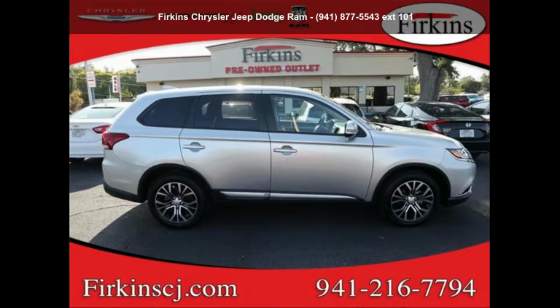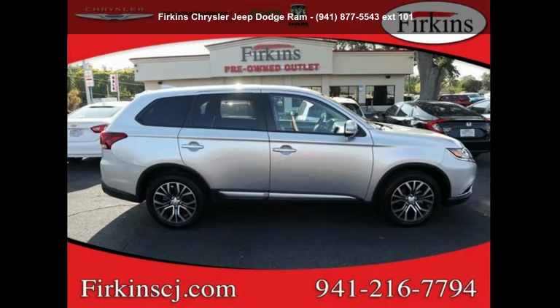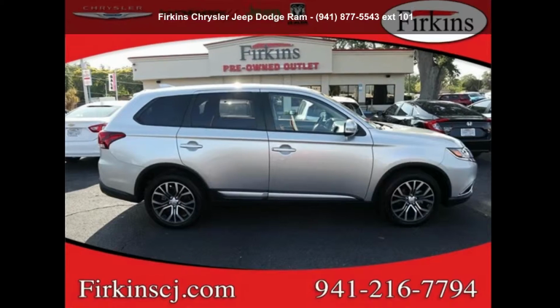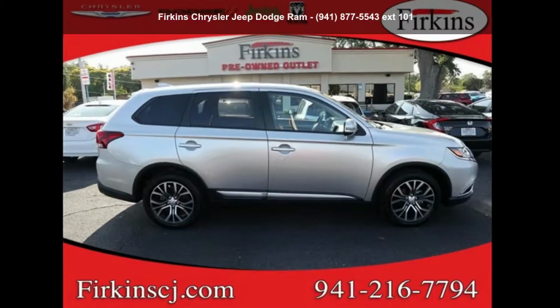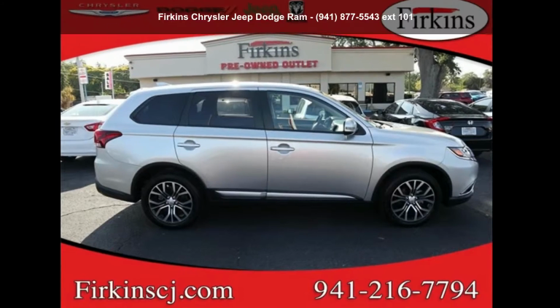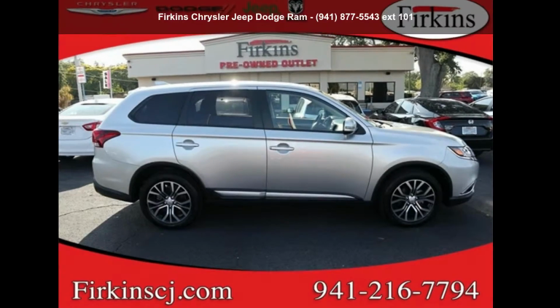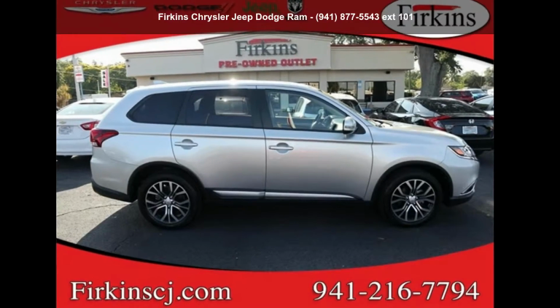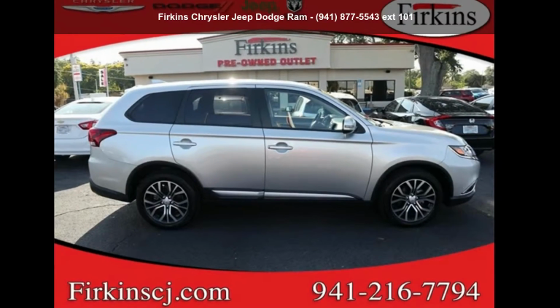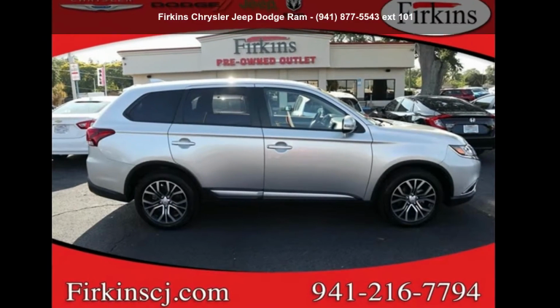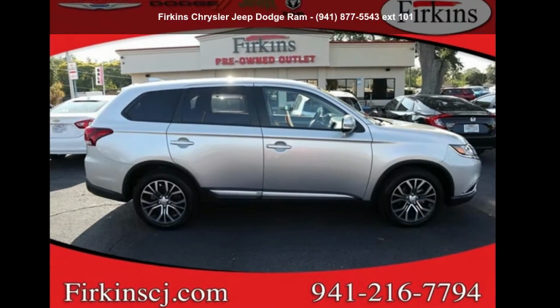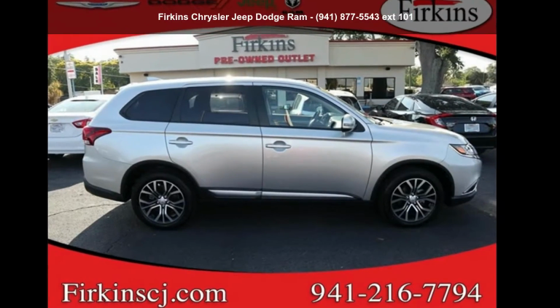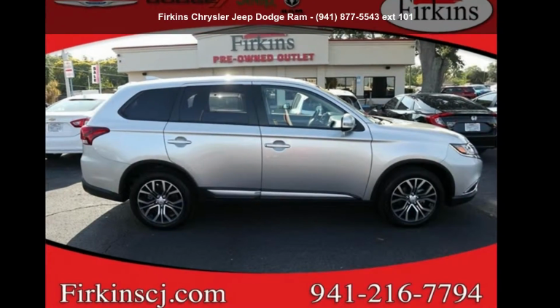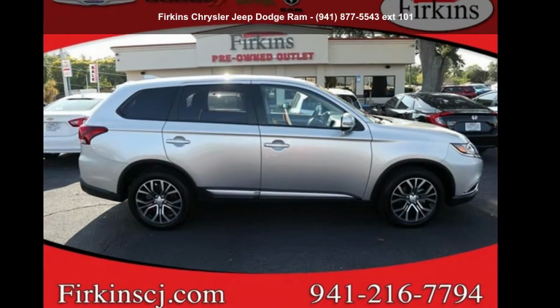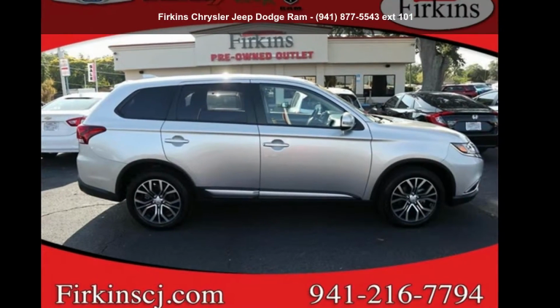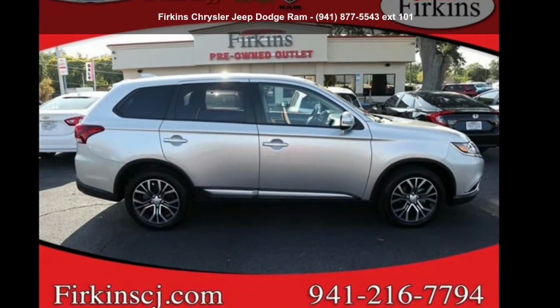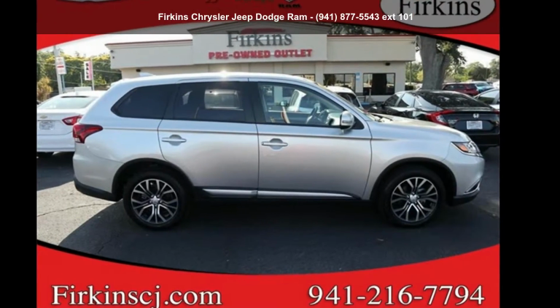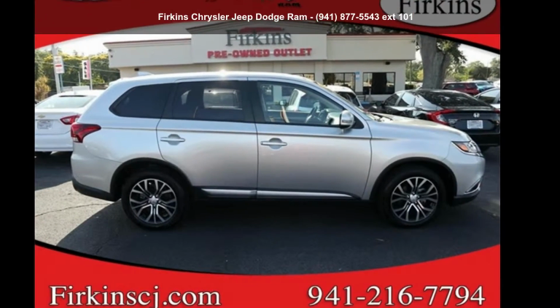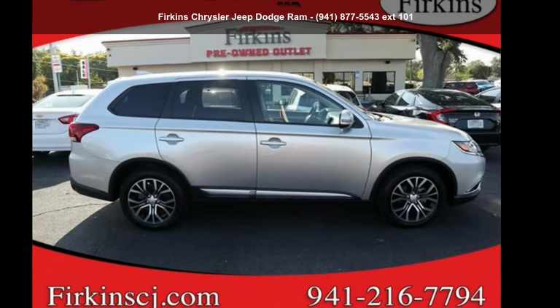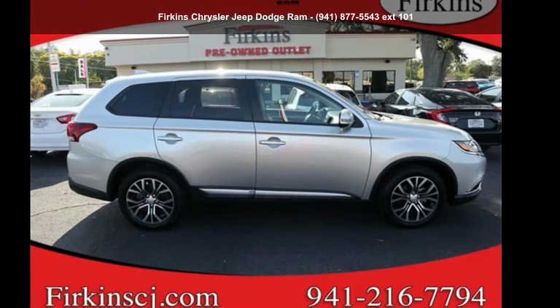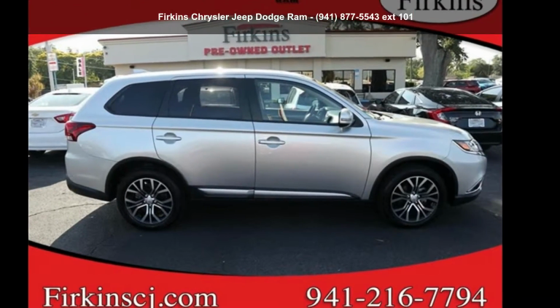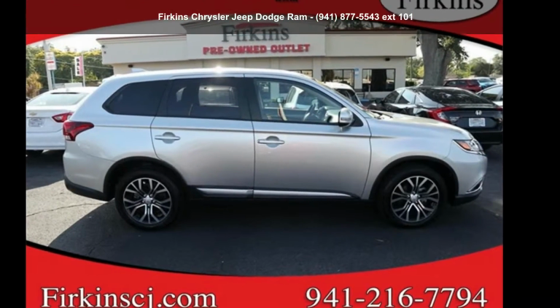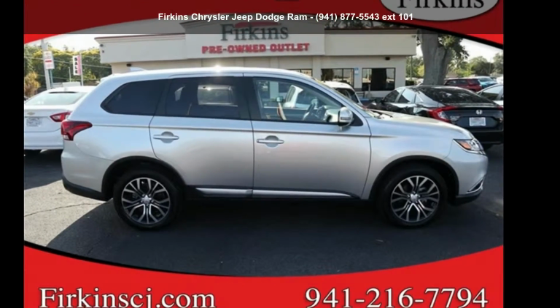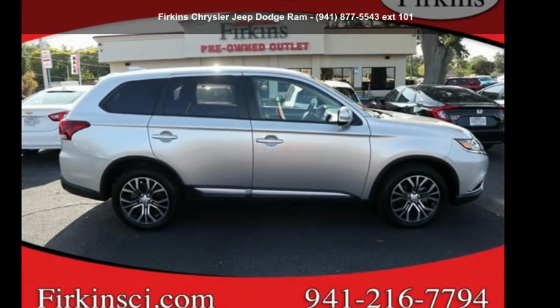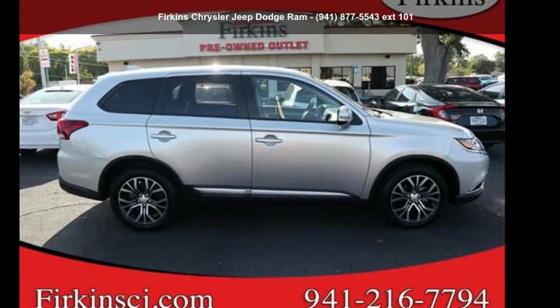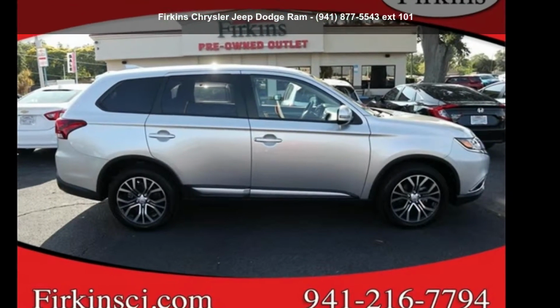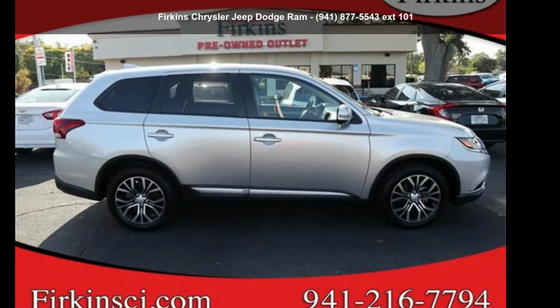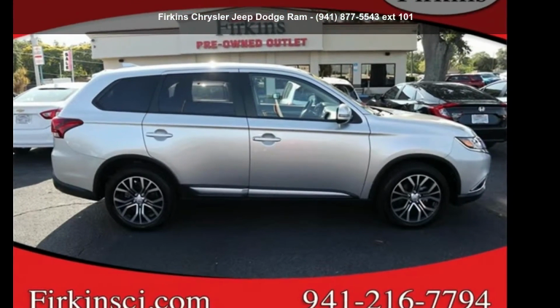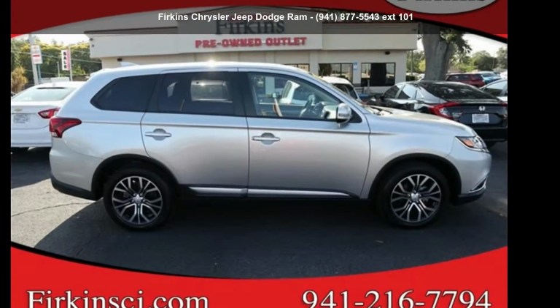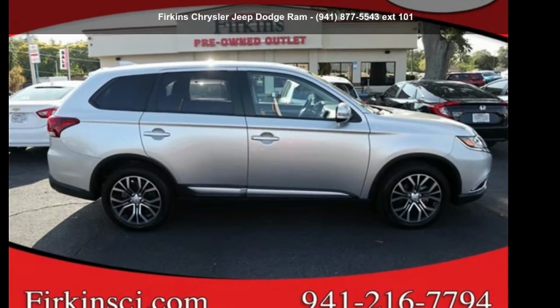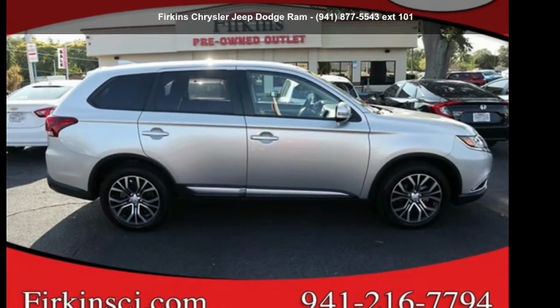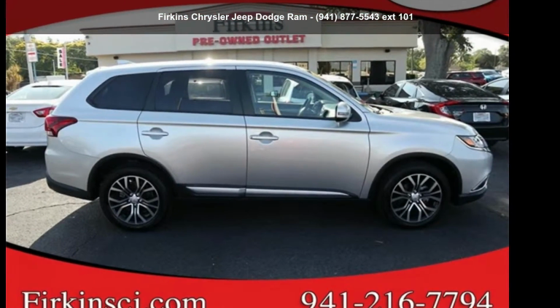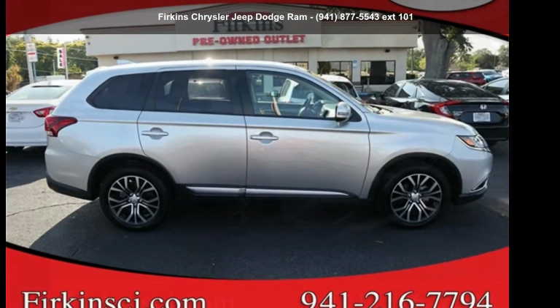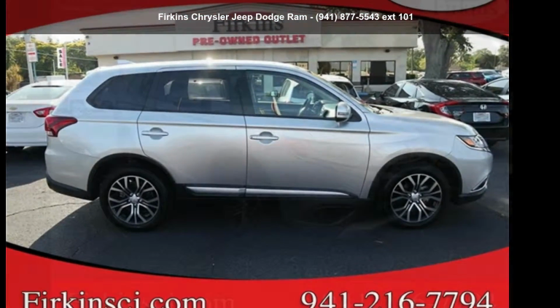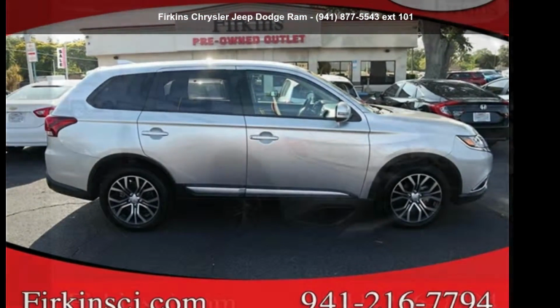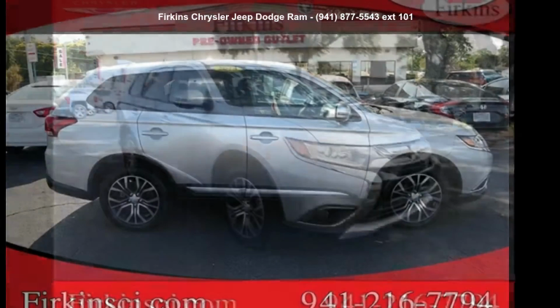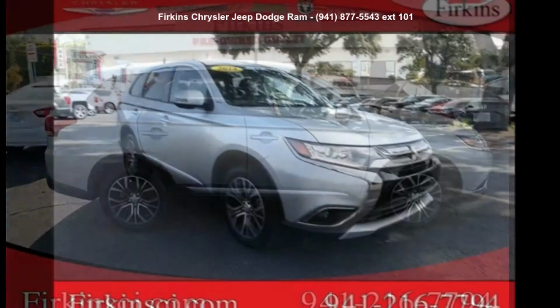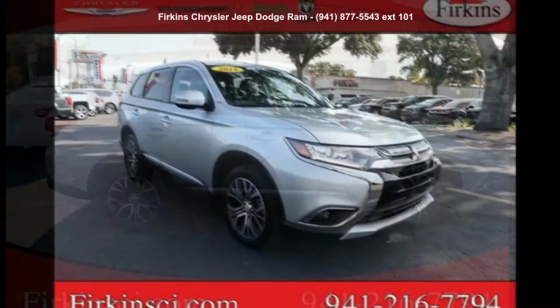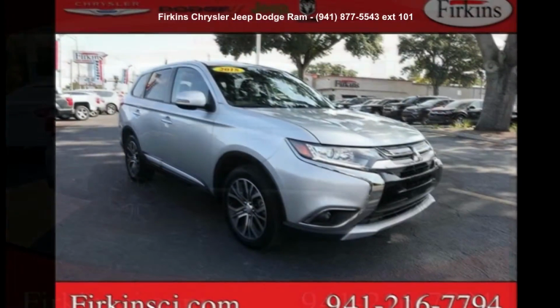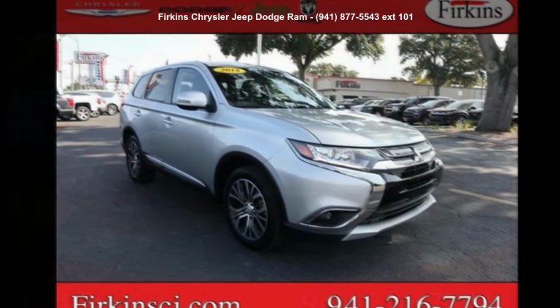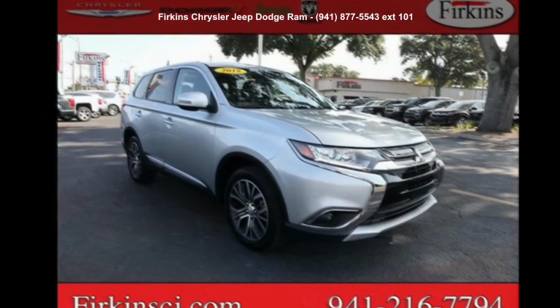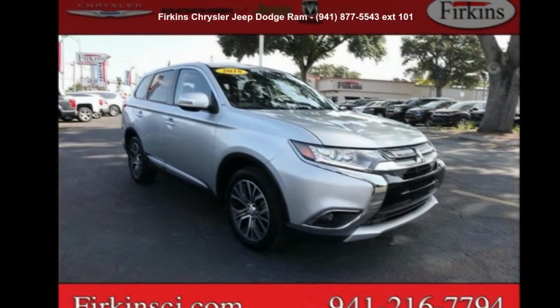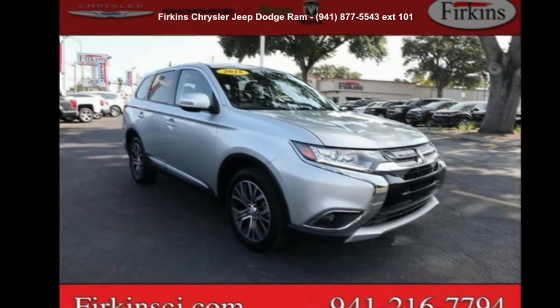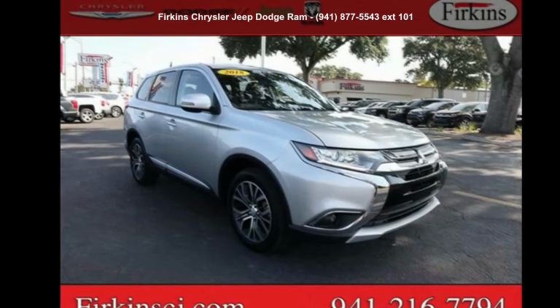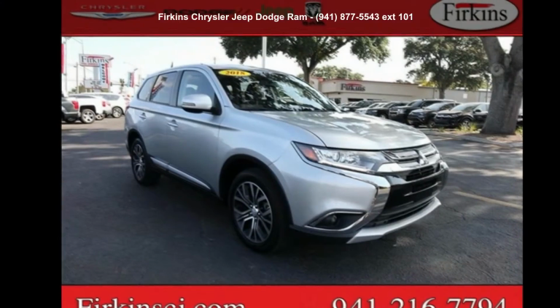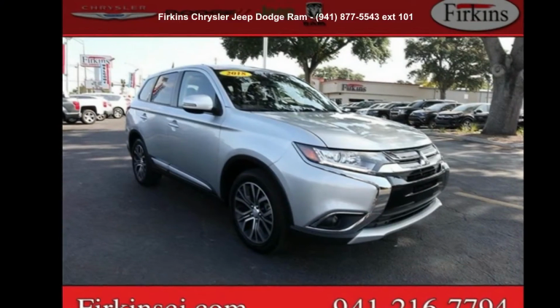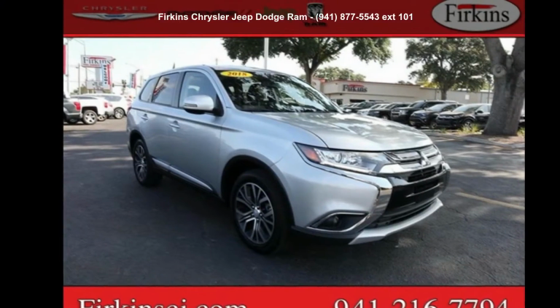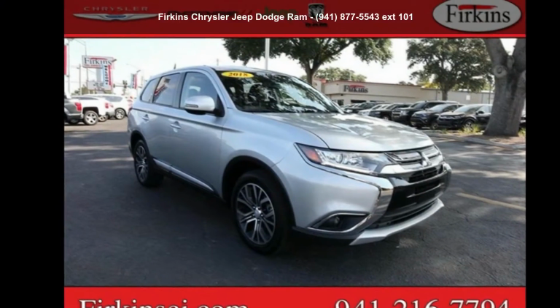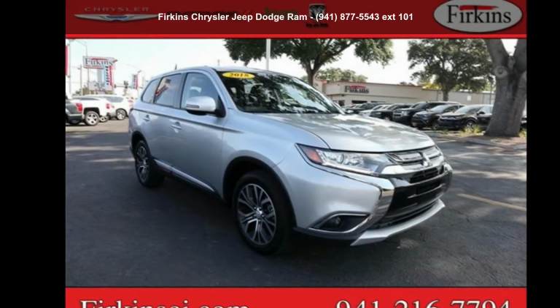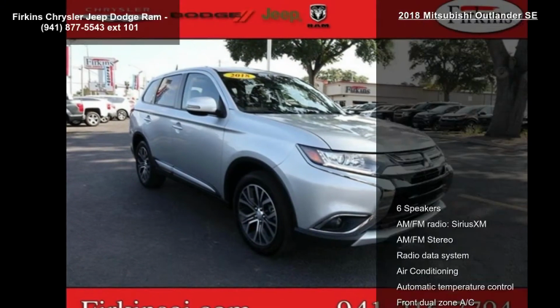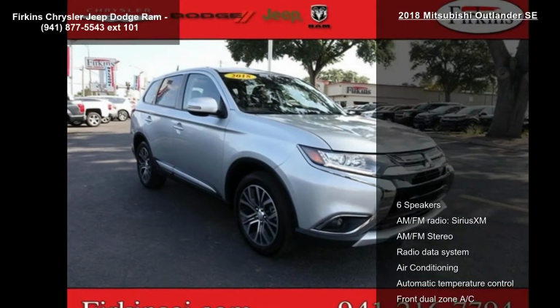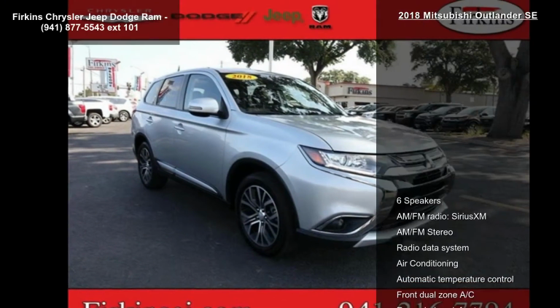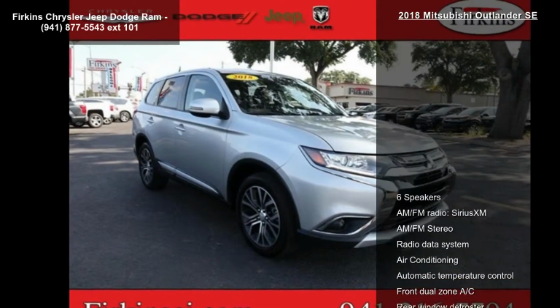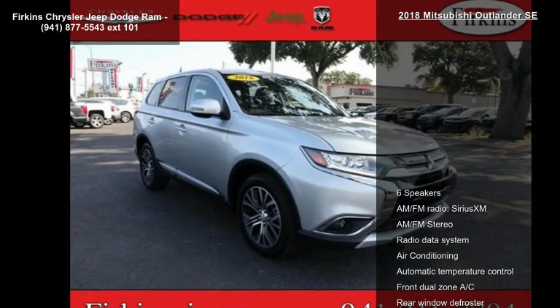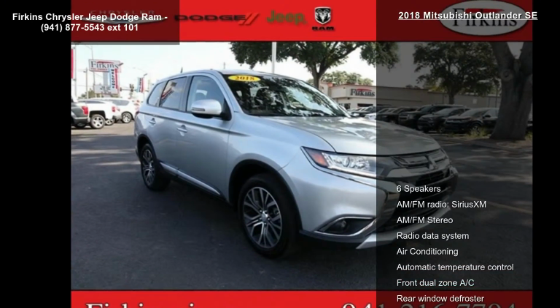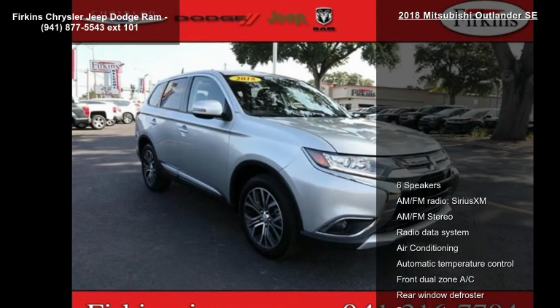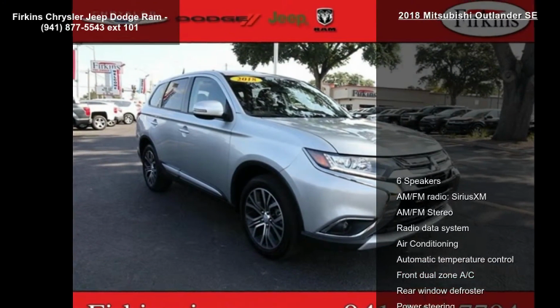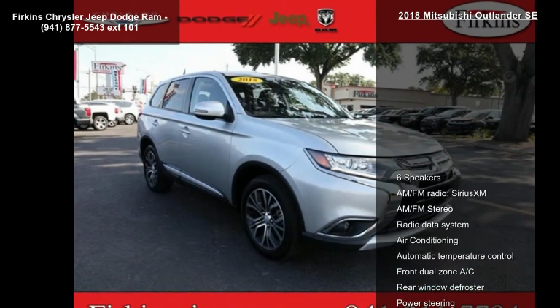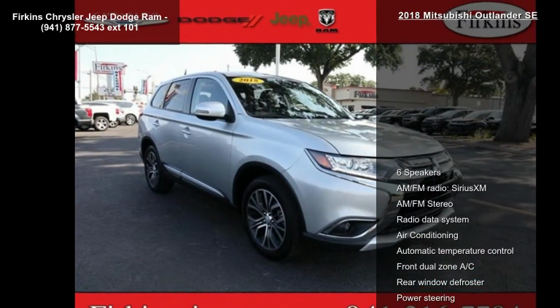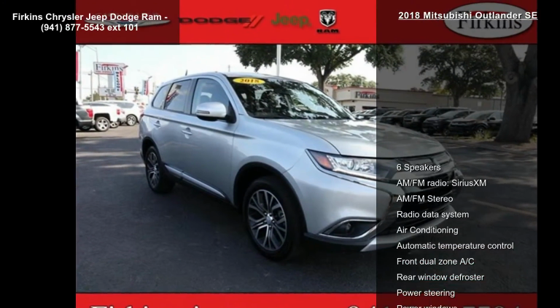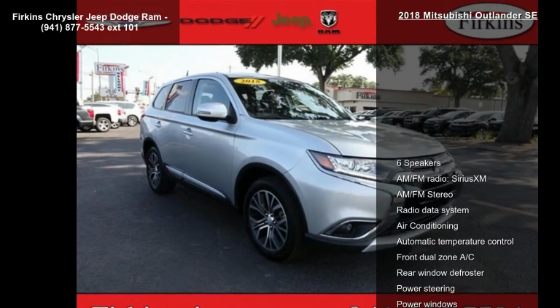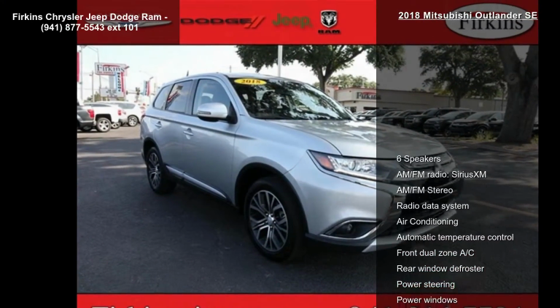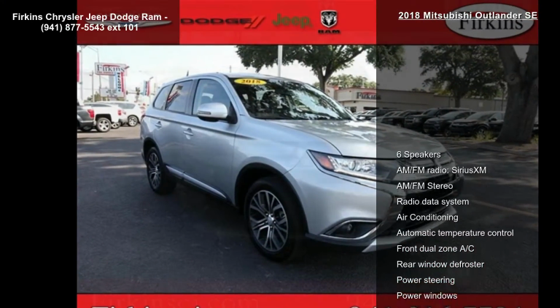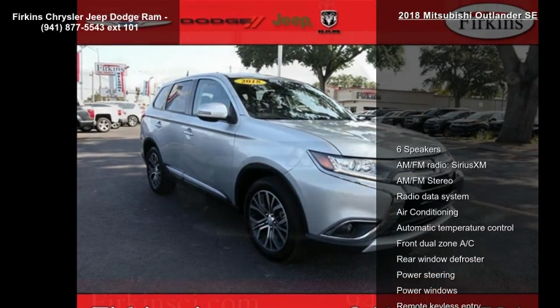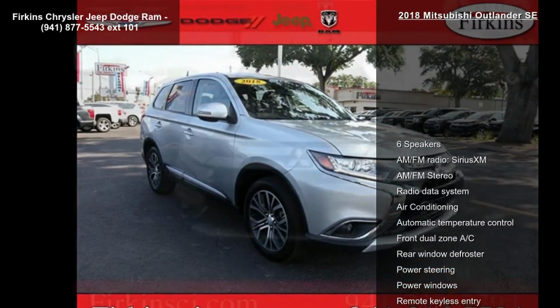Presenting the Mitsubishi 2018 Outlander SE. If you are looking for an automobile with great features, look no further.